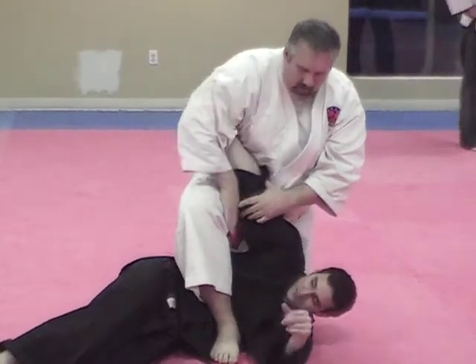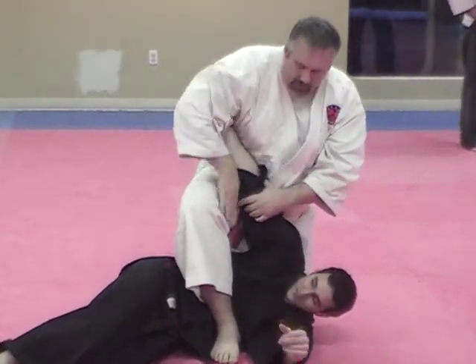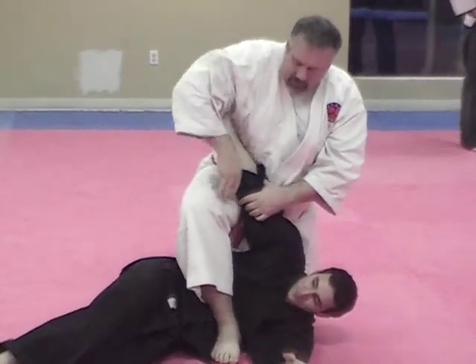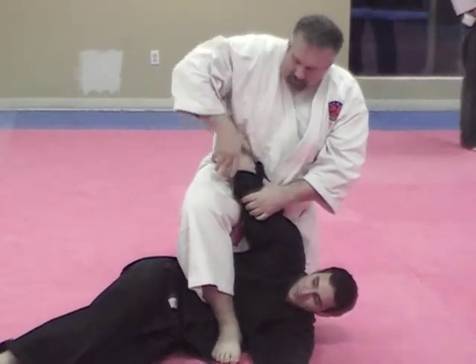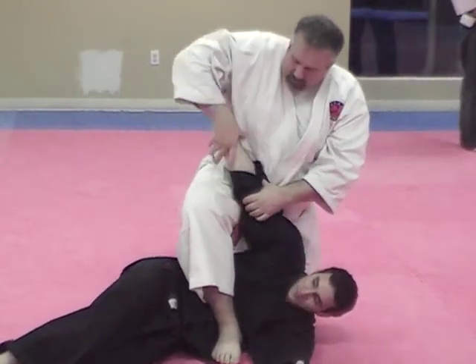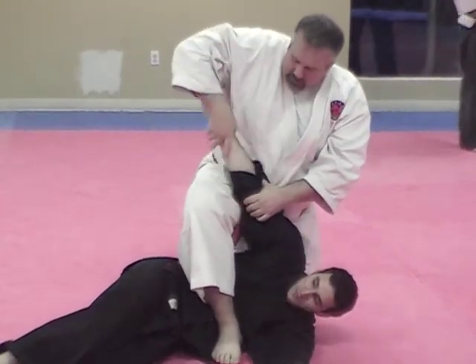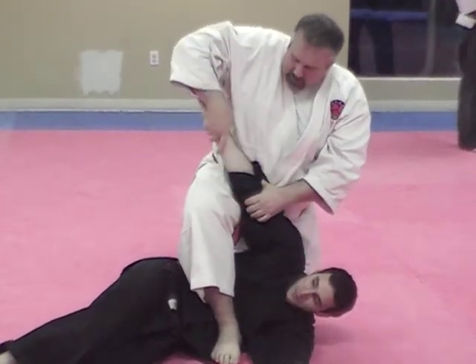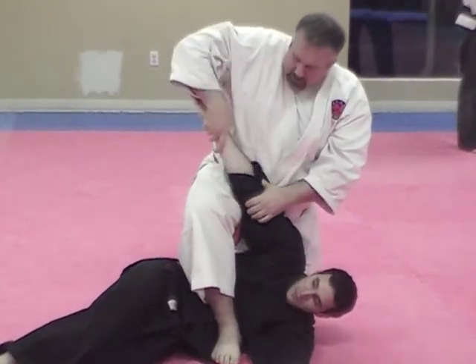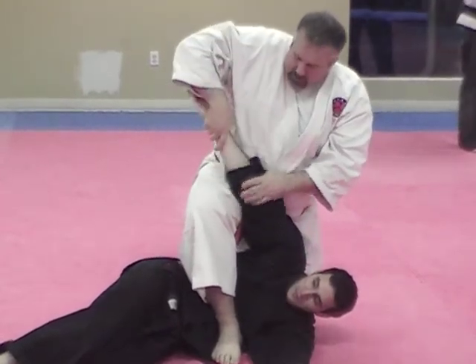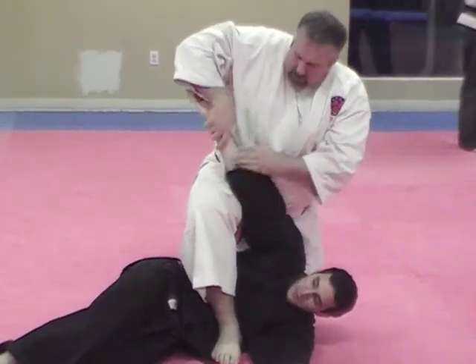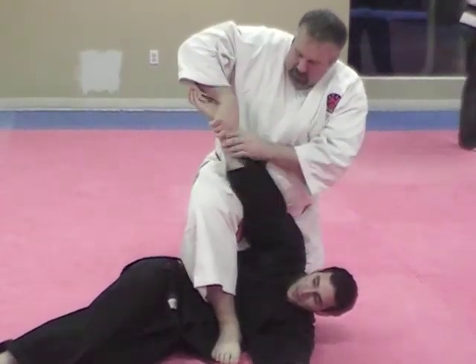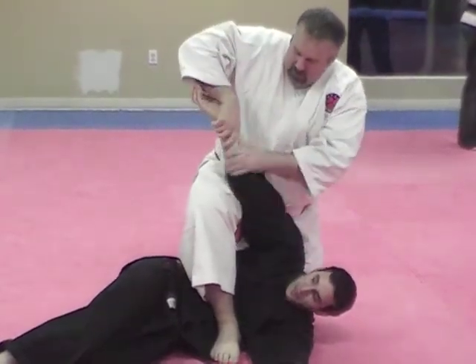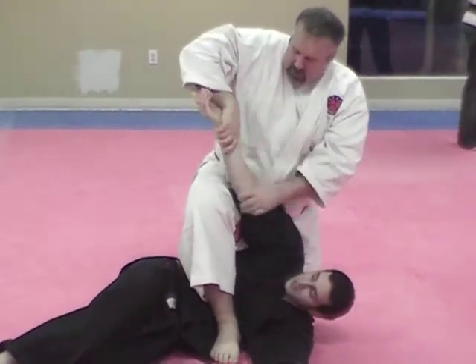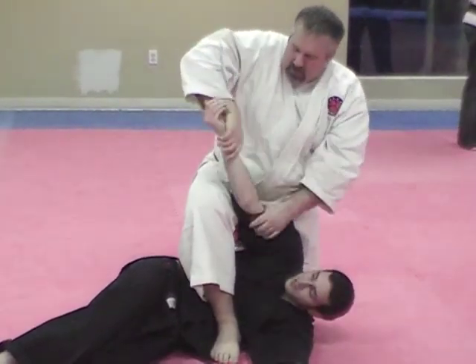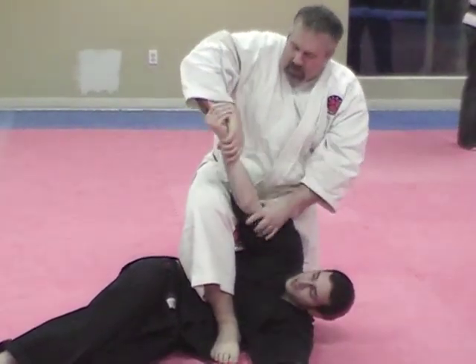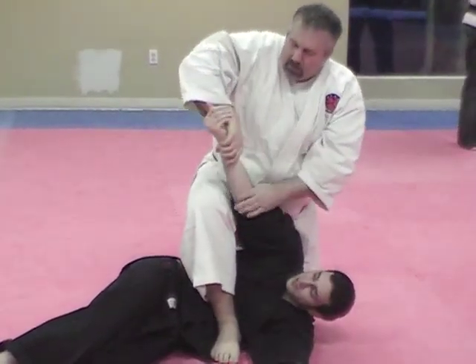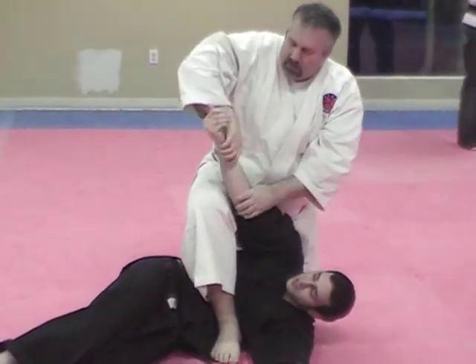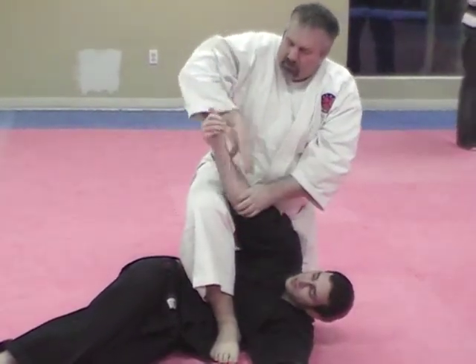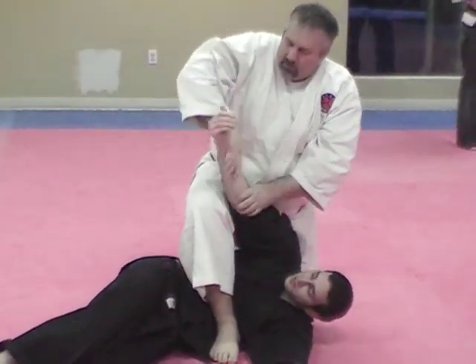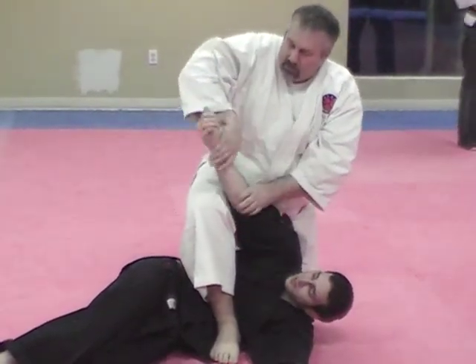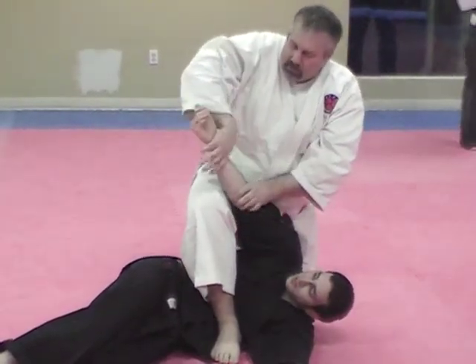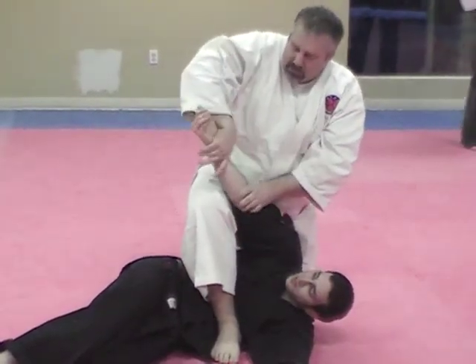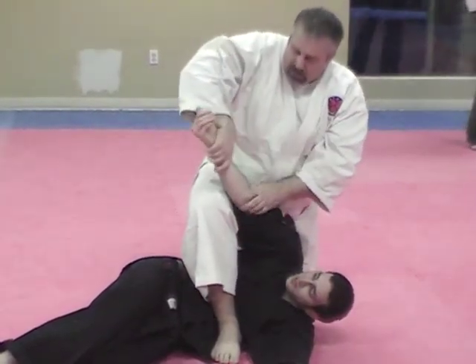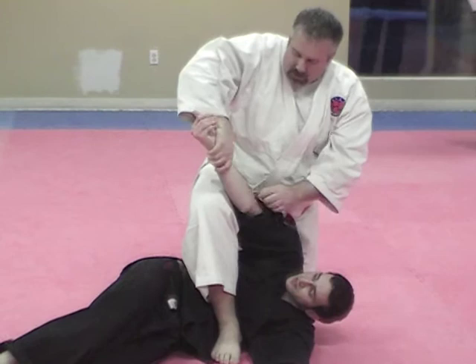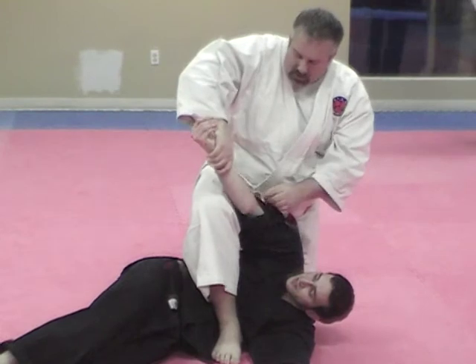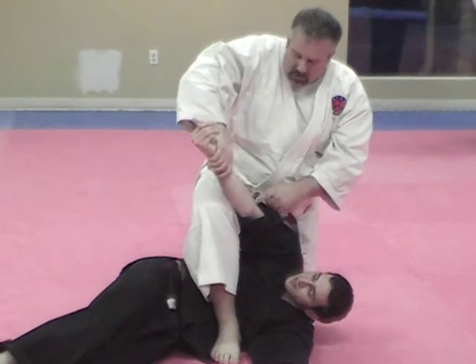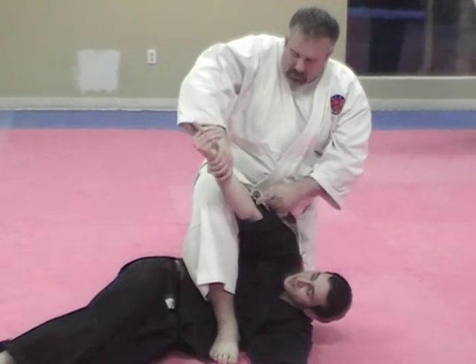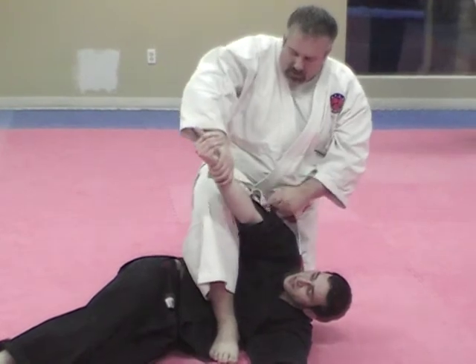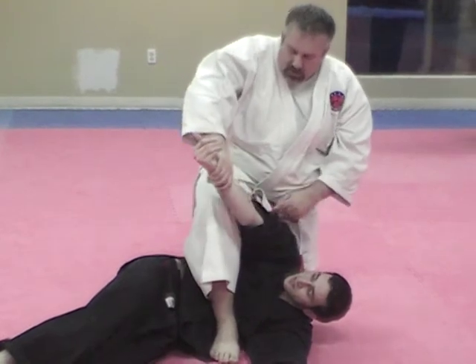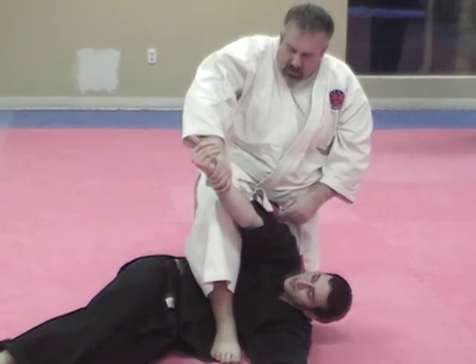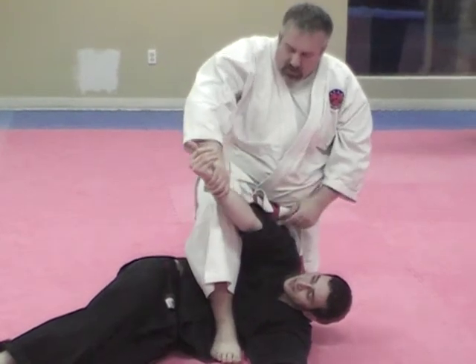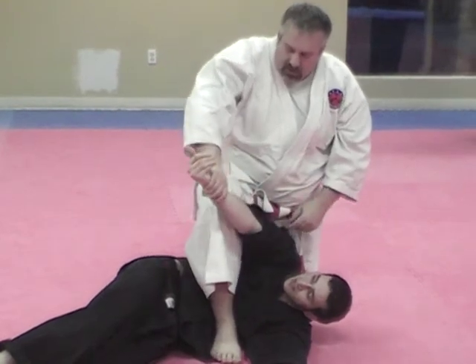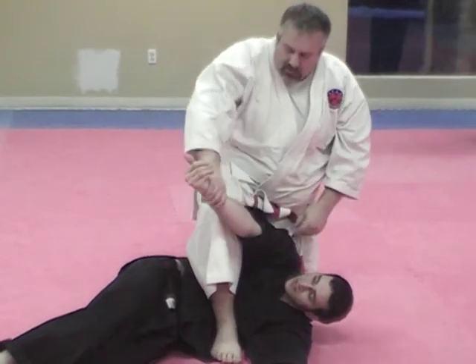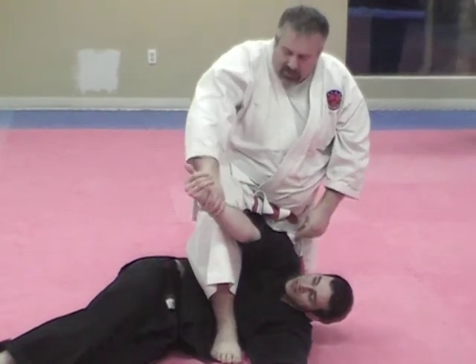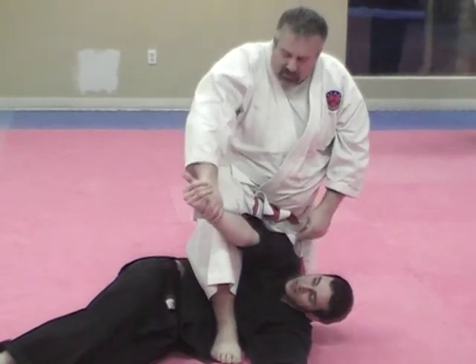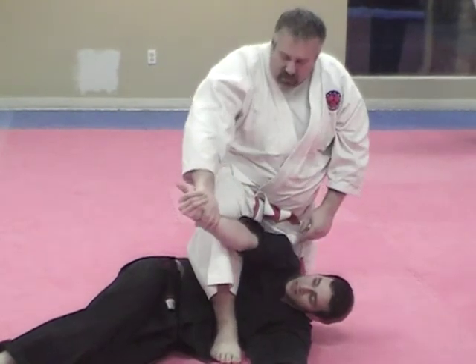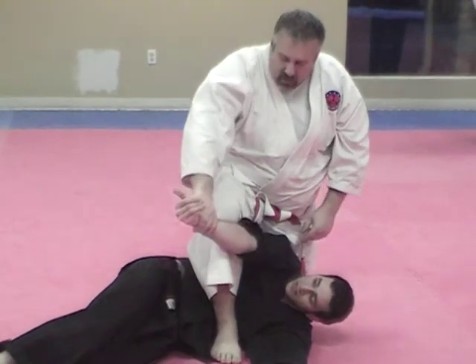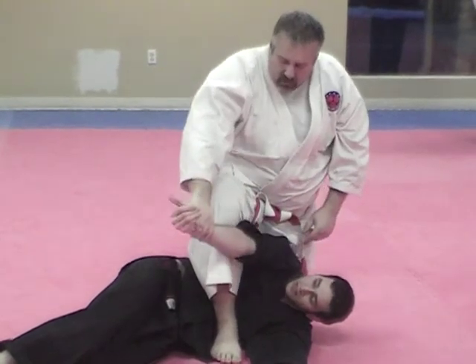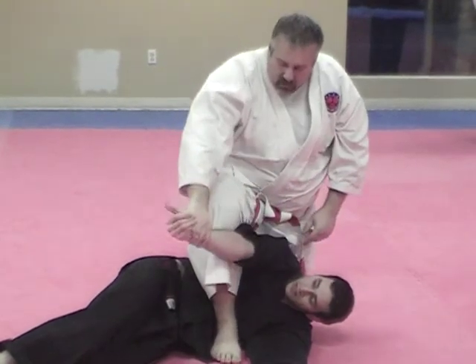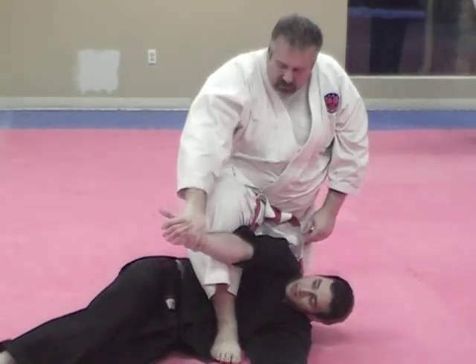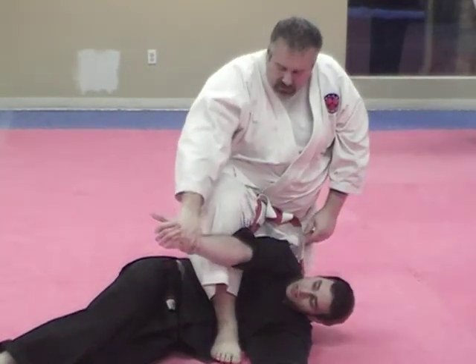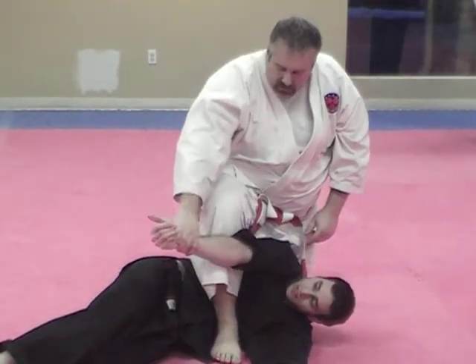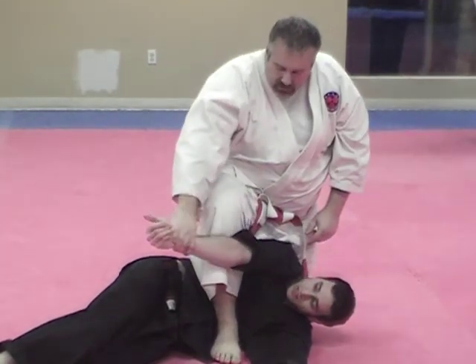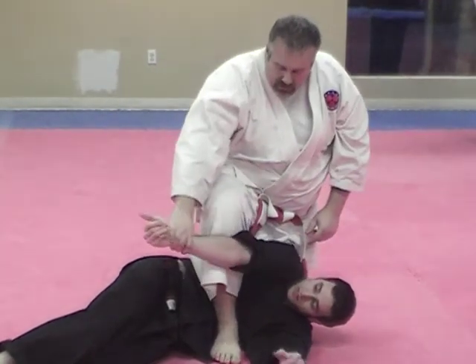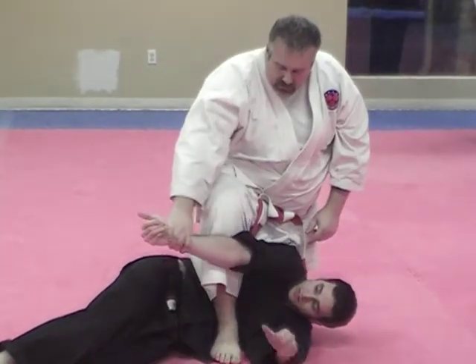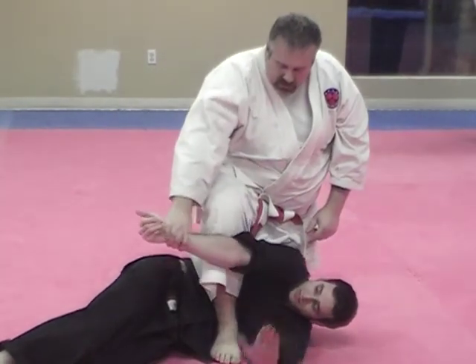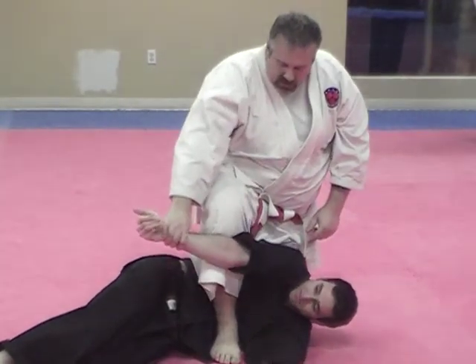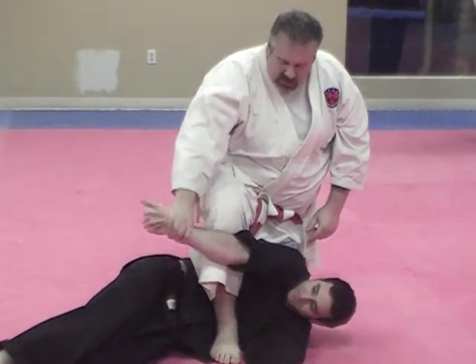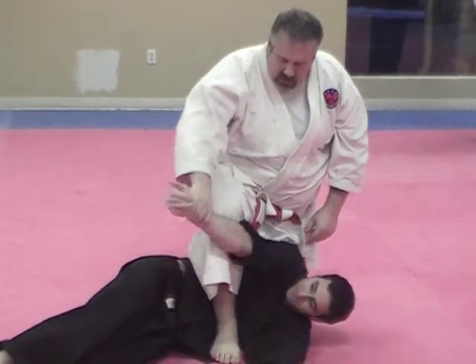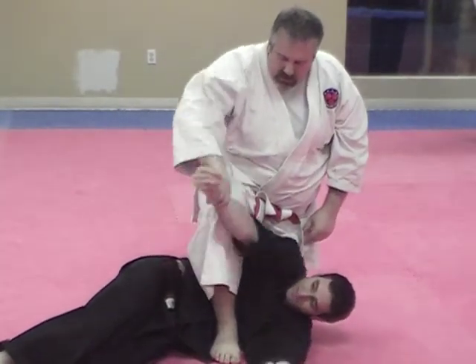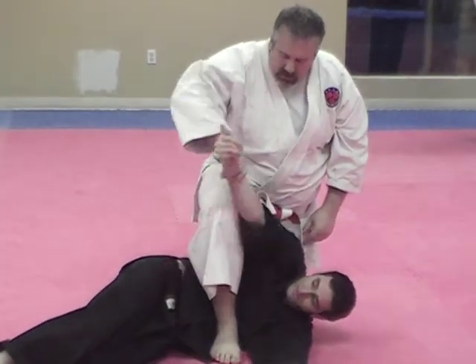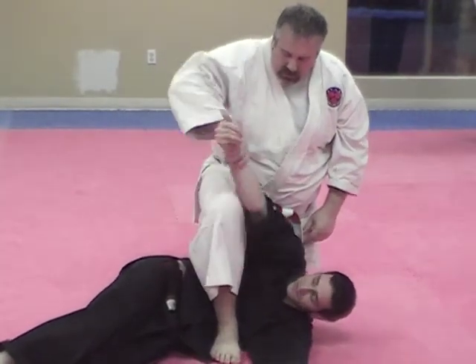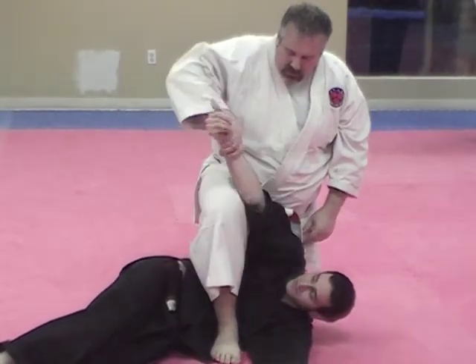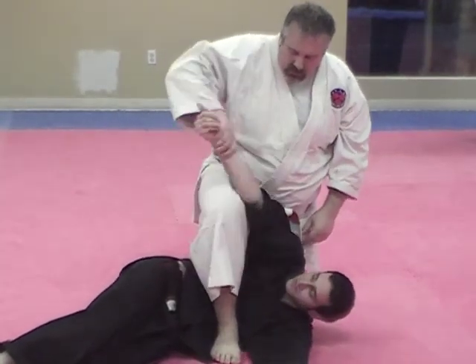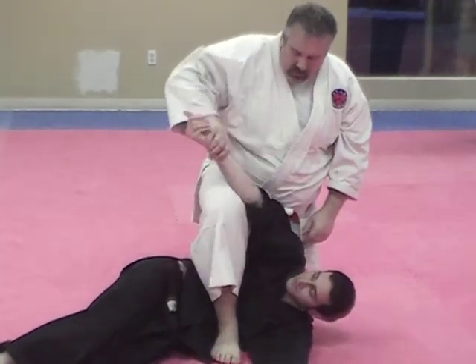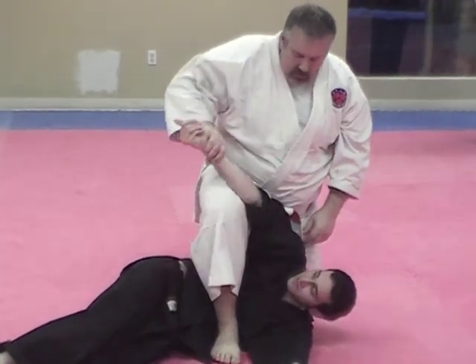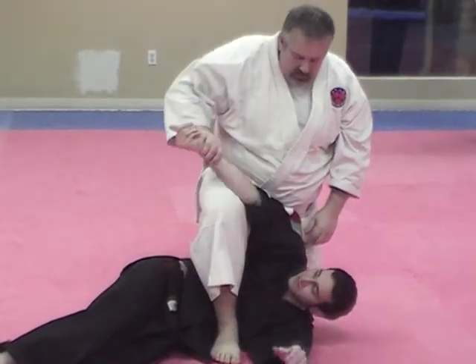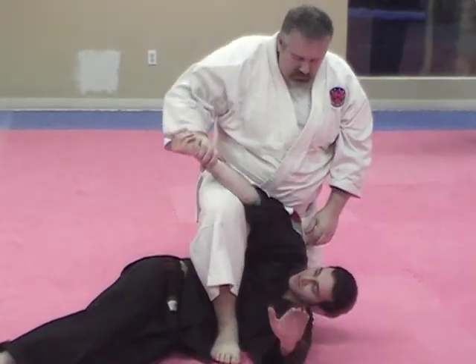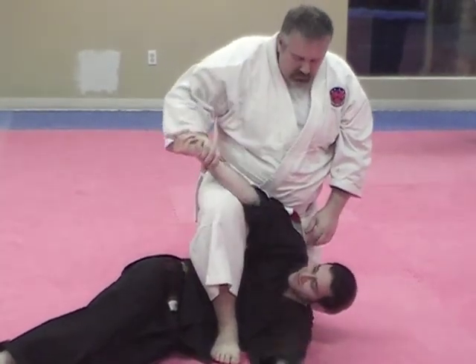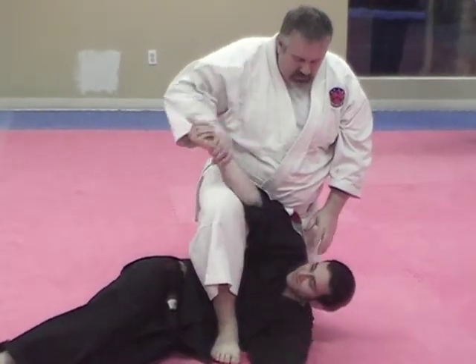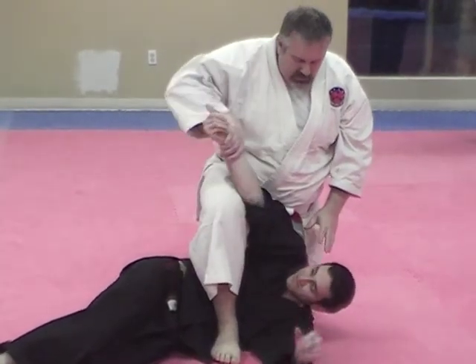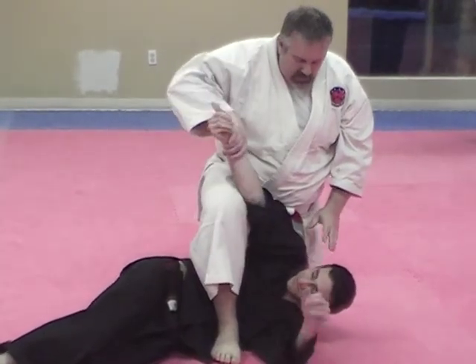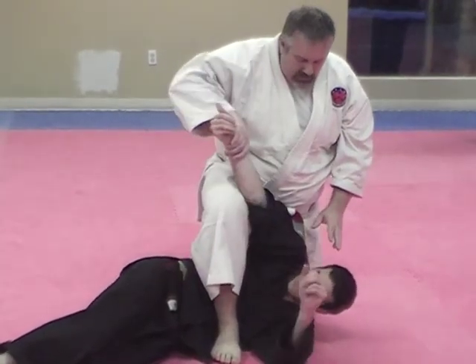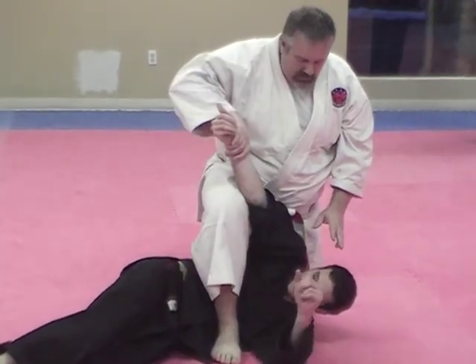Number three: grab the wrist. If they have long arms, go around the shin; short arms go around the top.